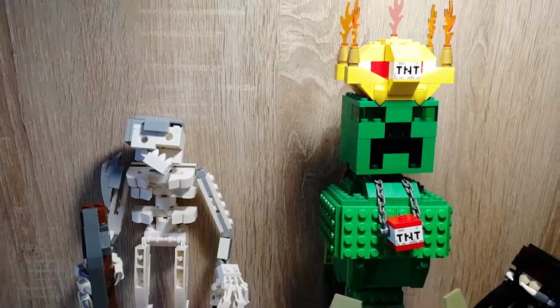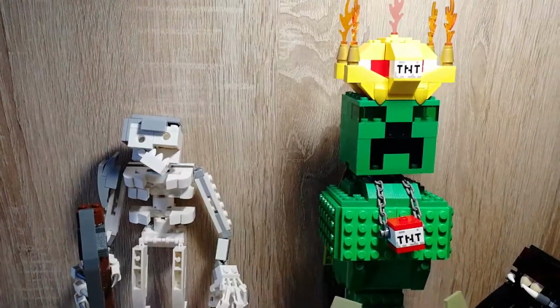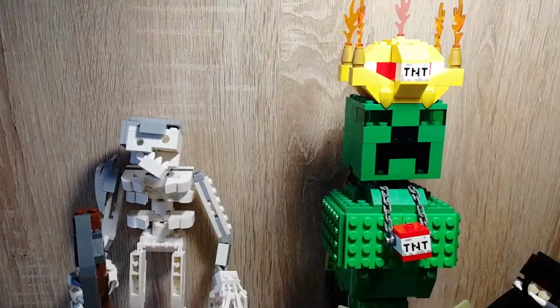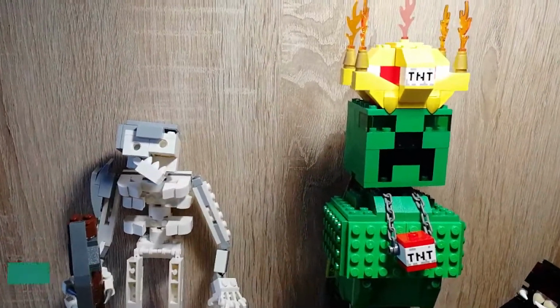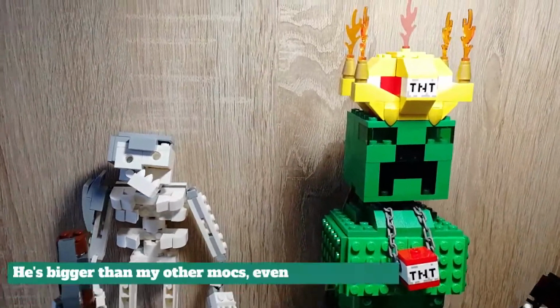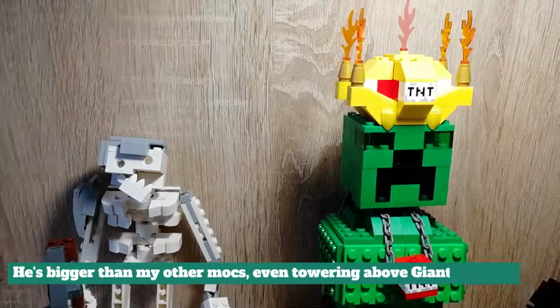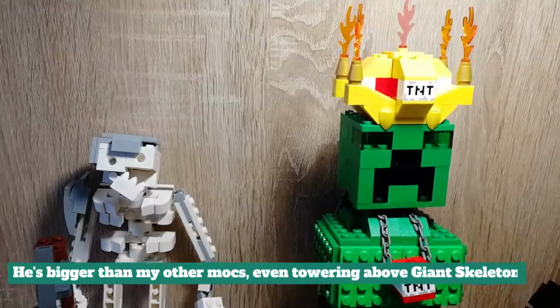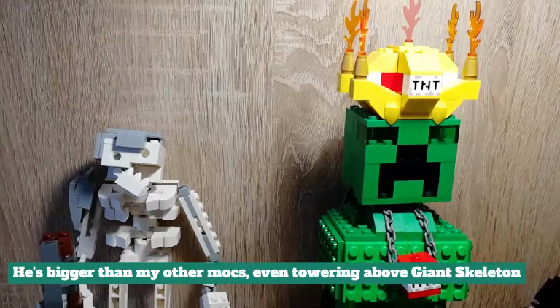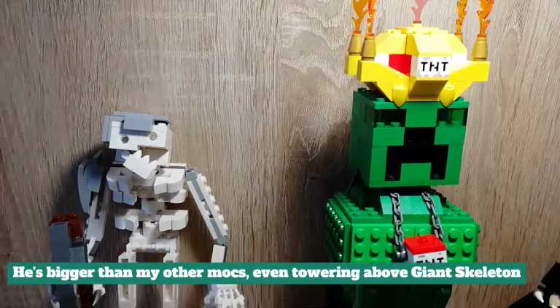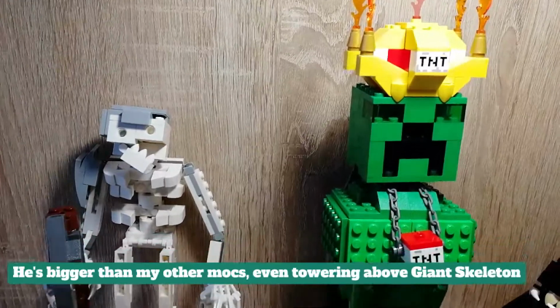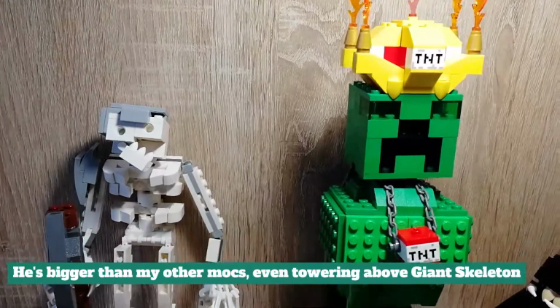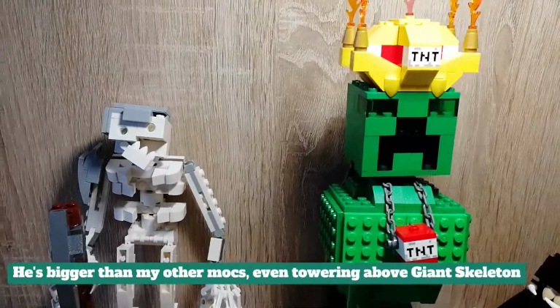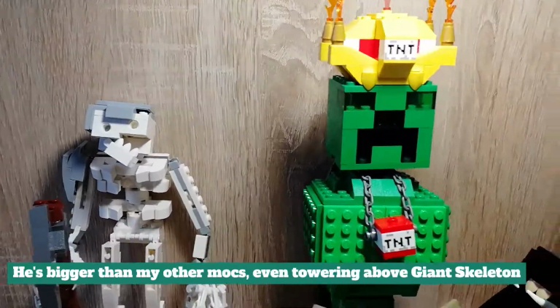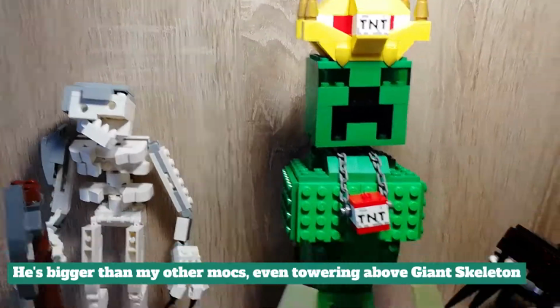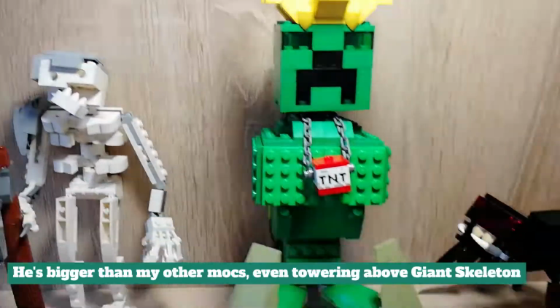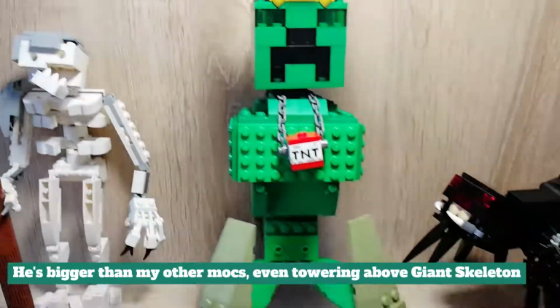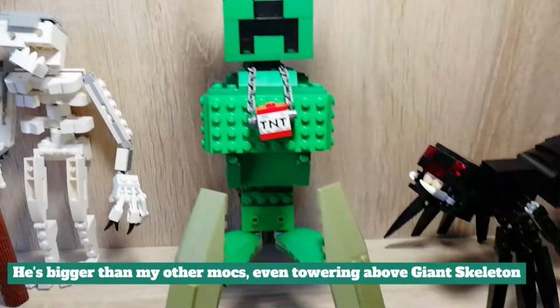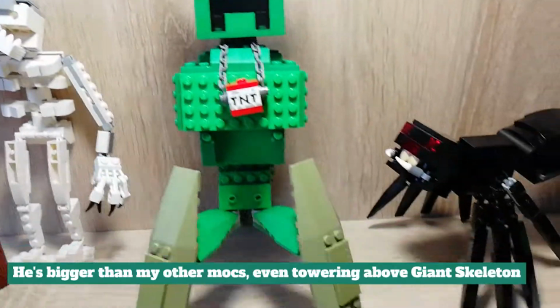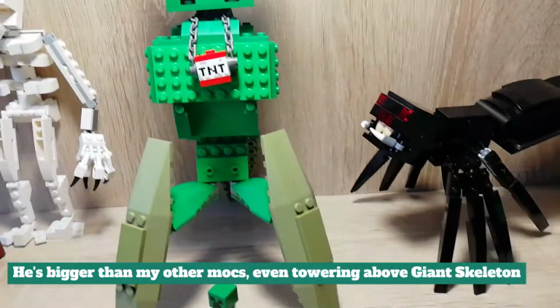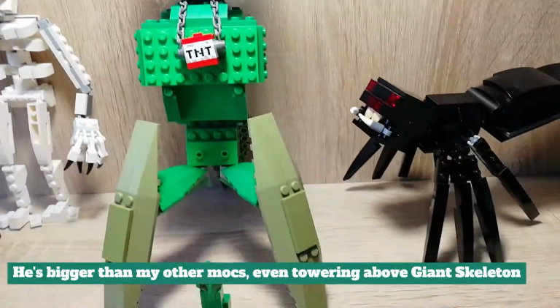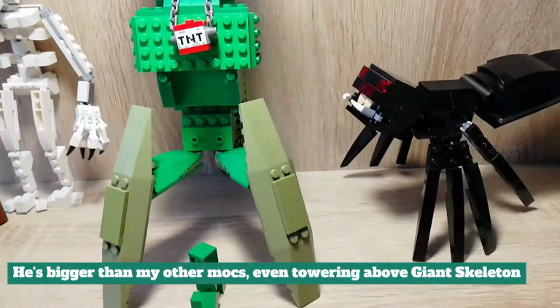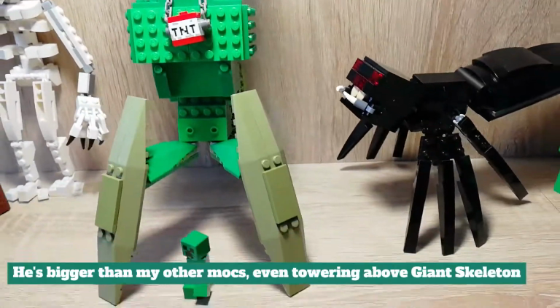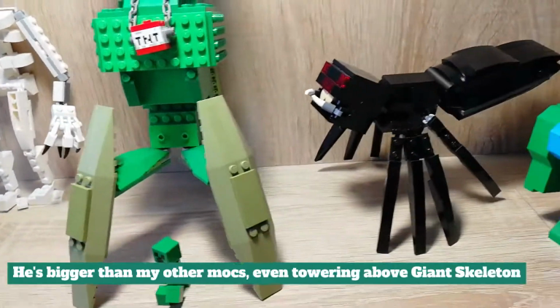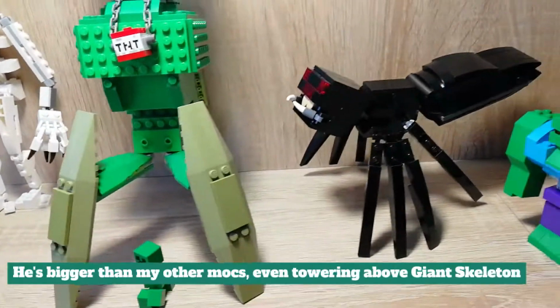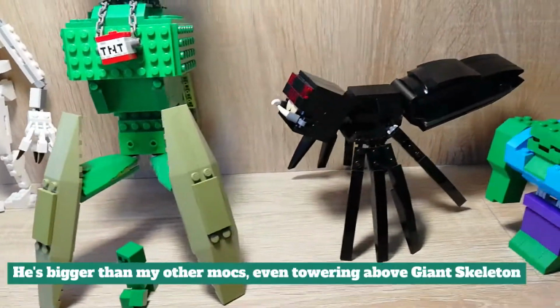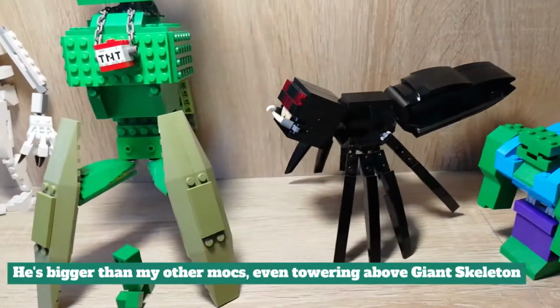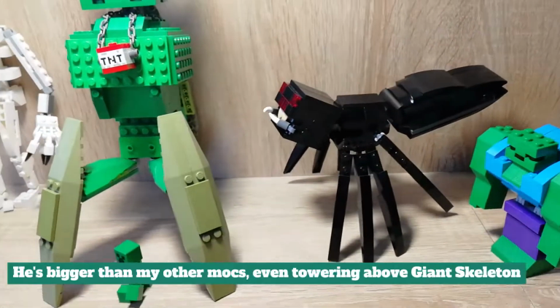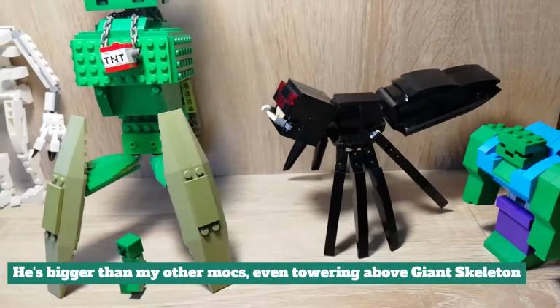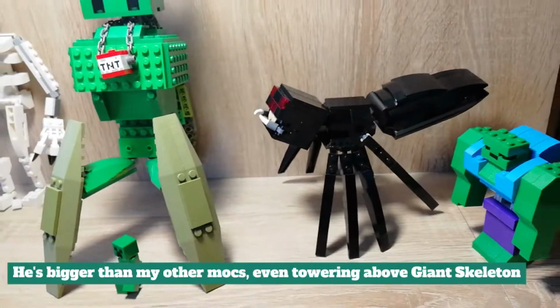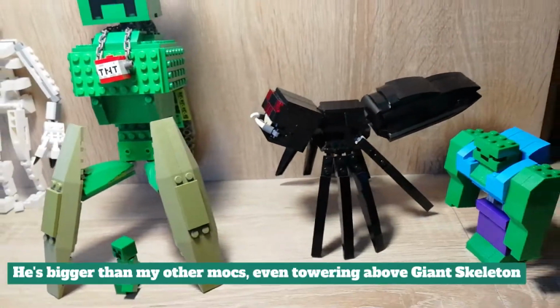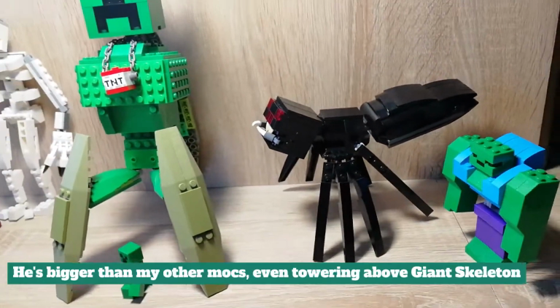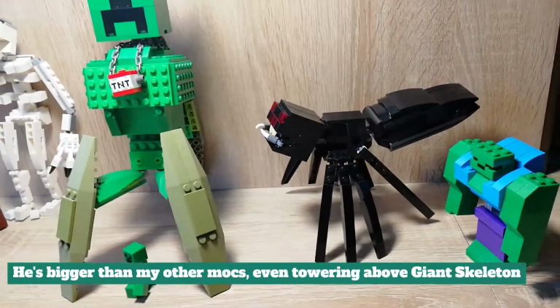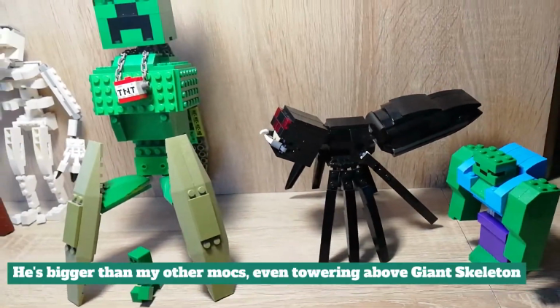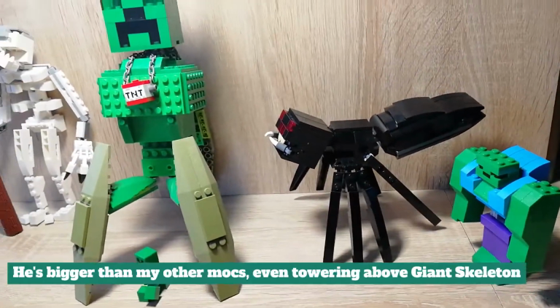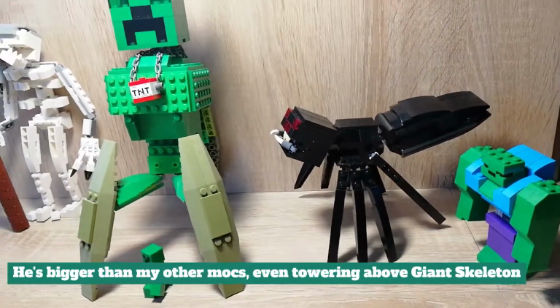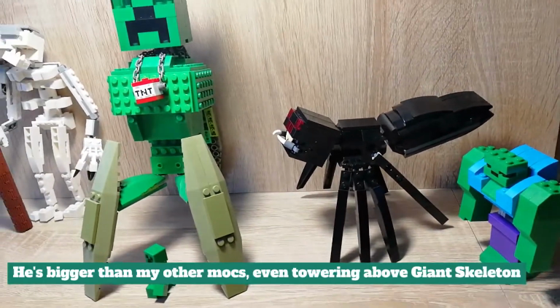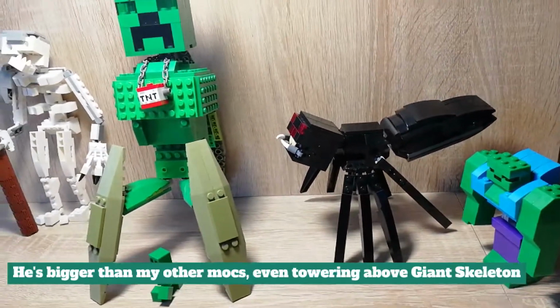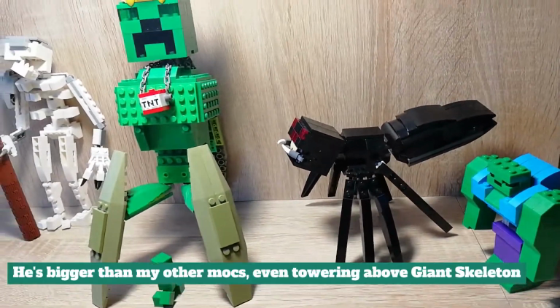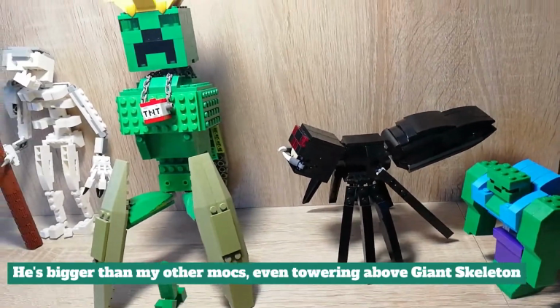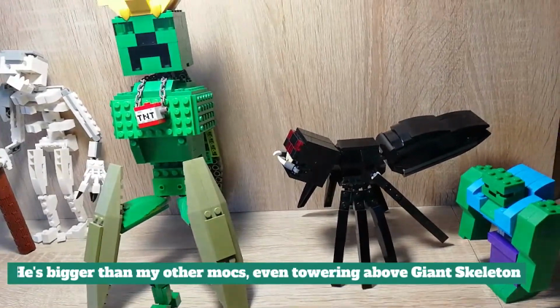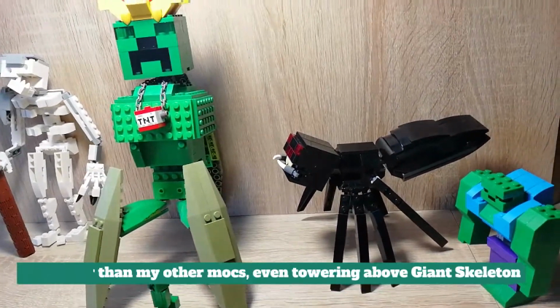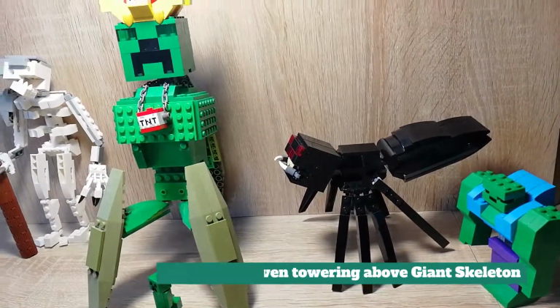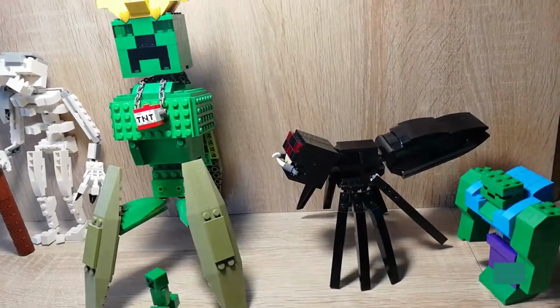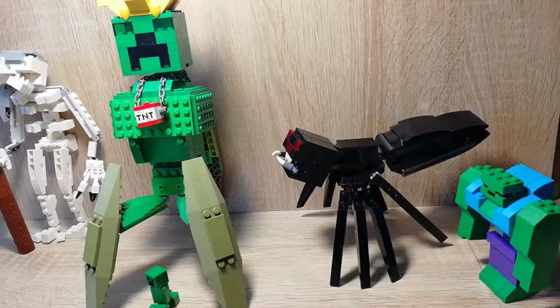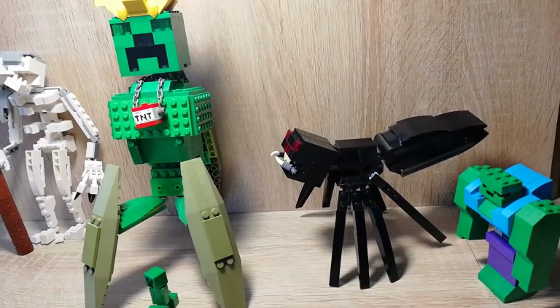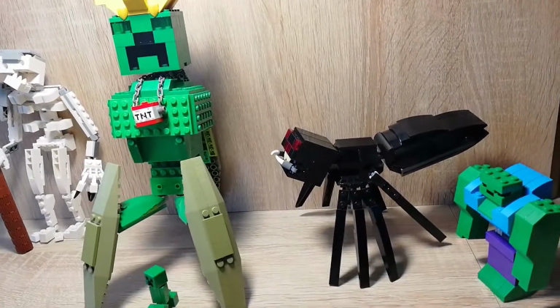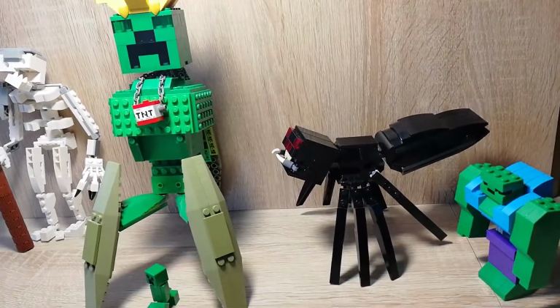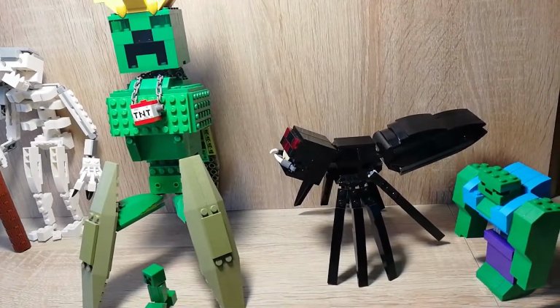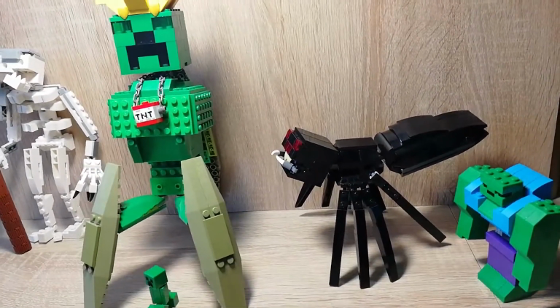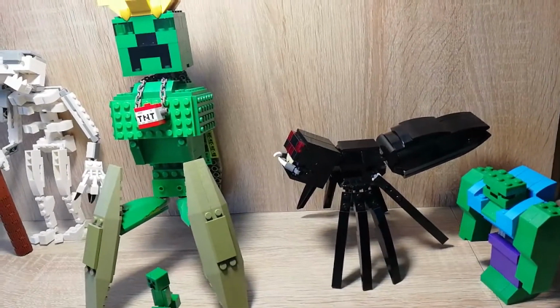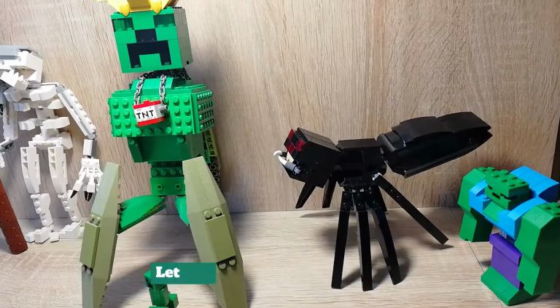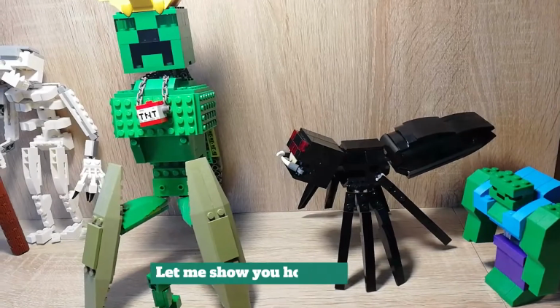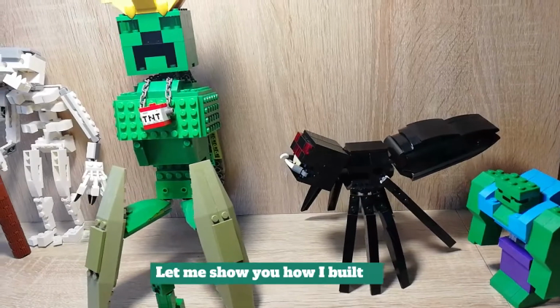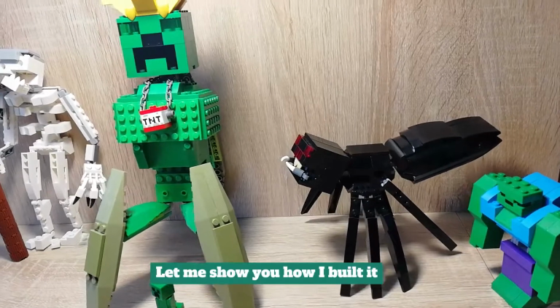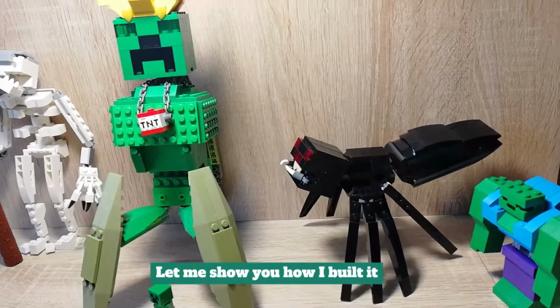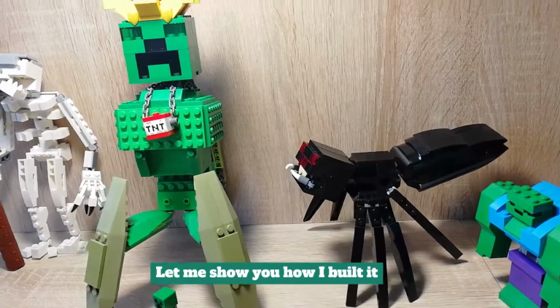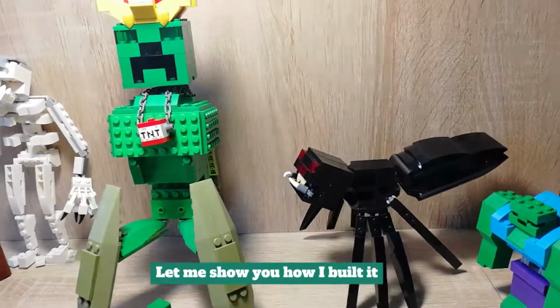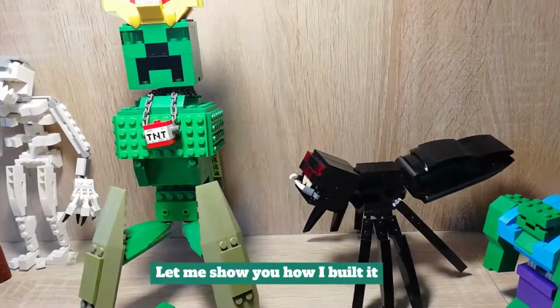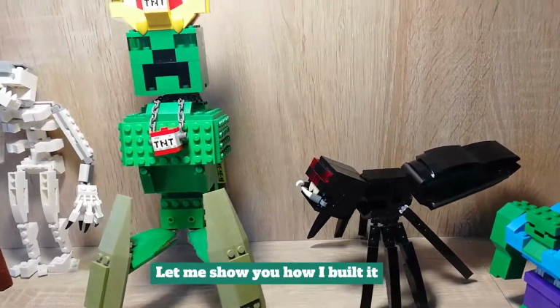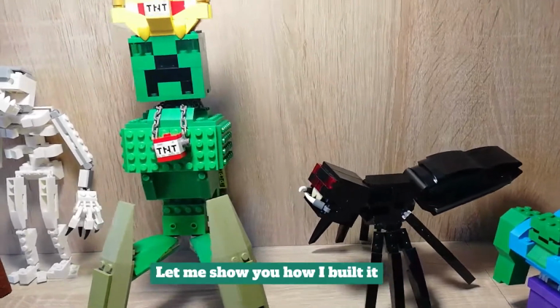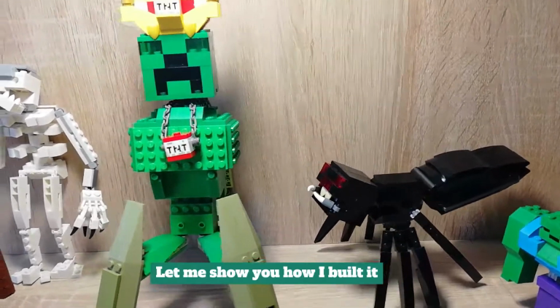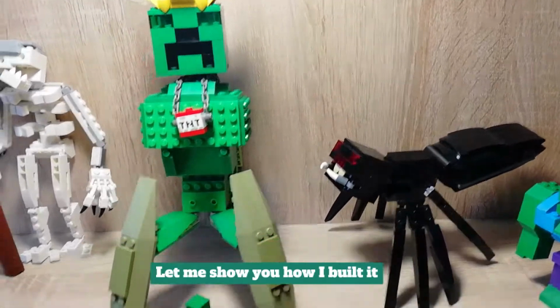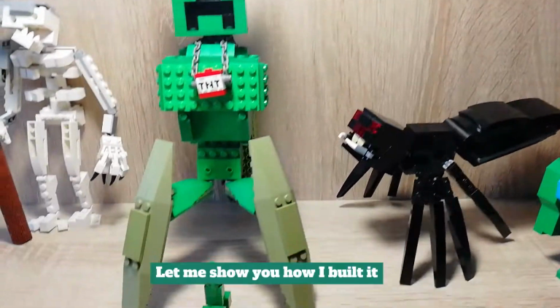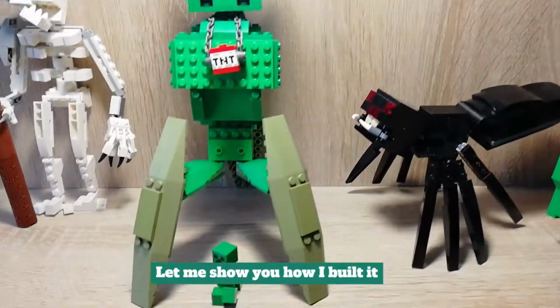He's bigger than my other mocks, even towering above the giant skeleton. Let me show you how I built it.